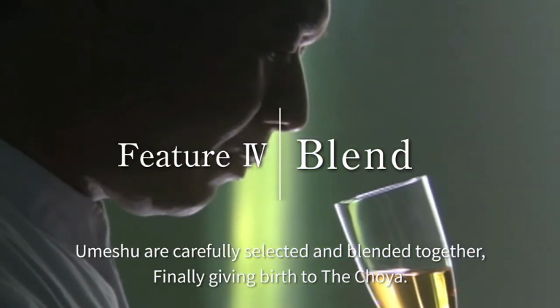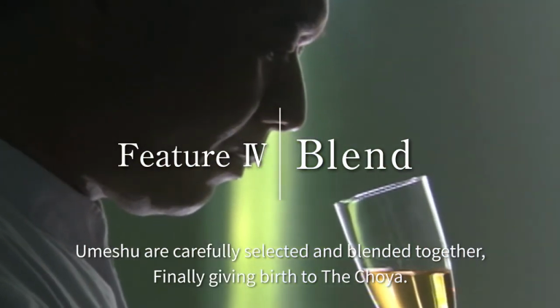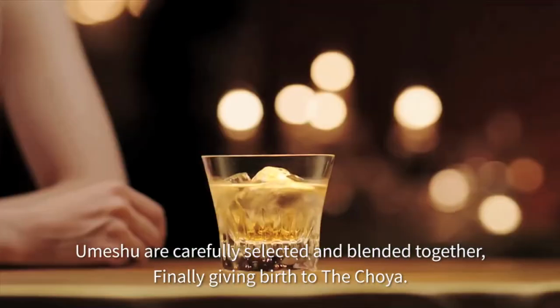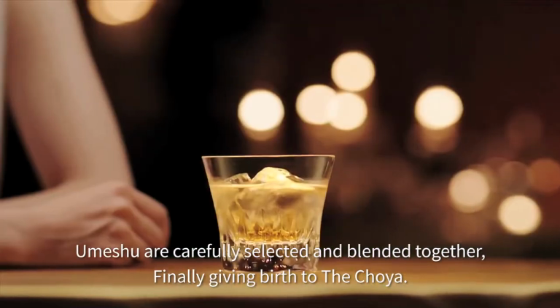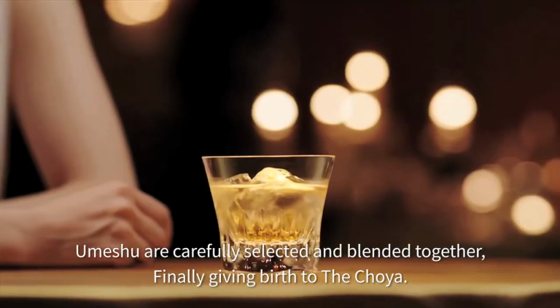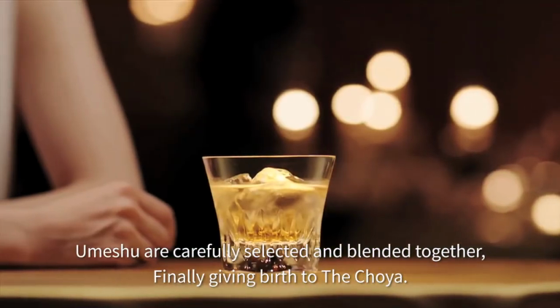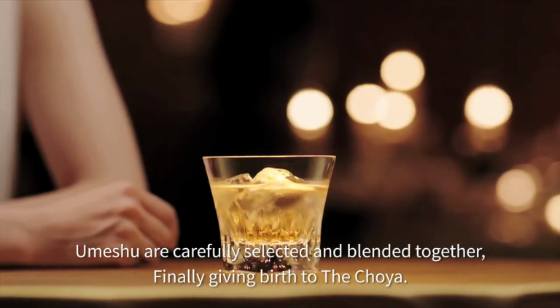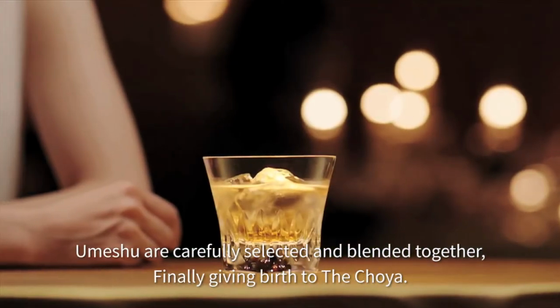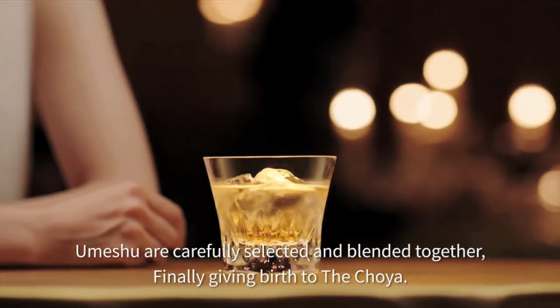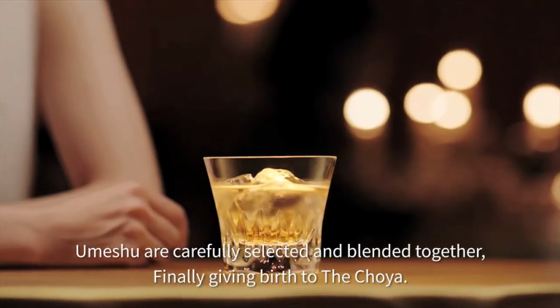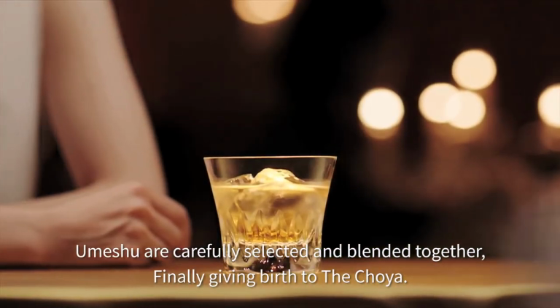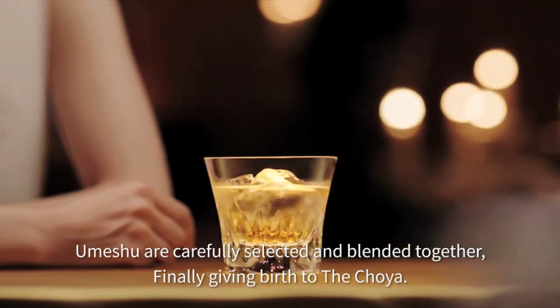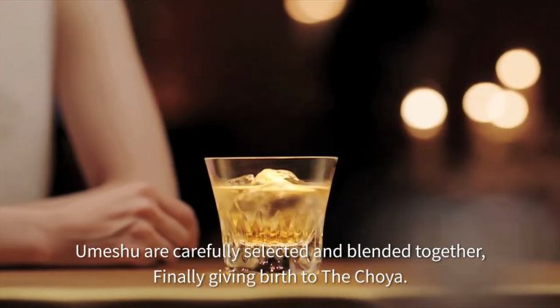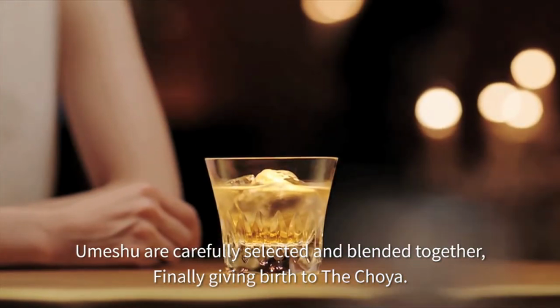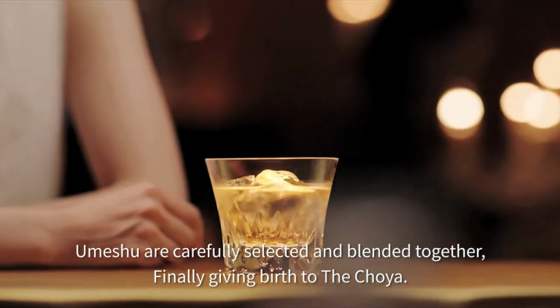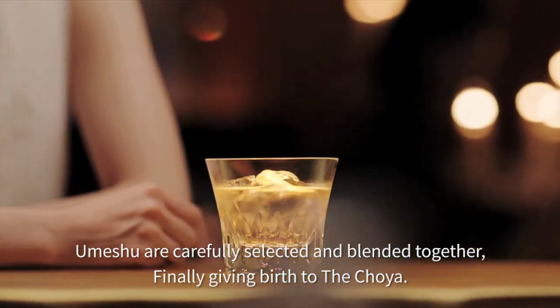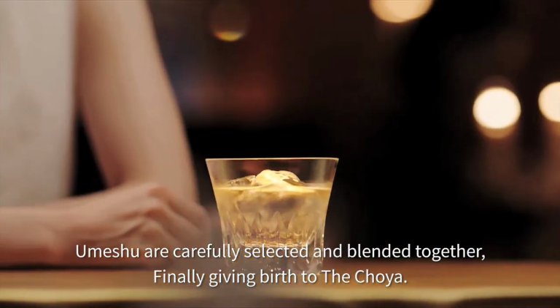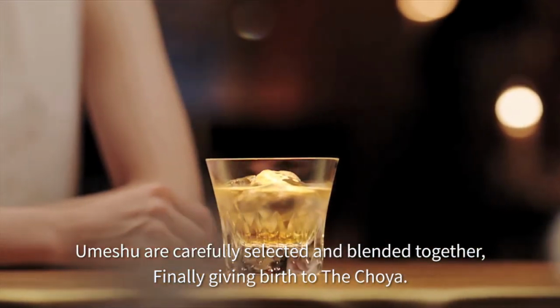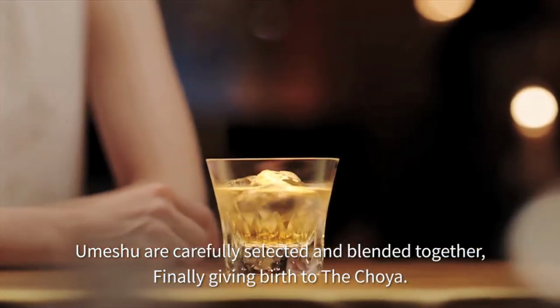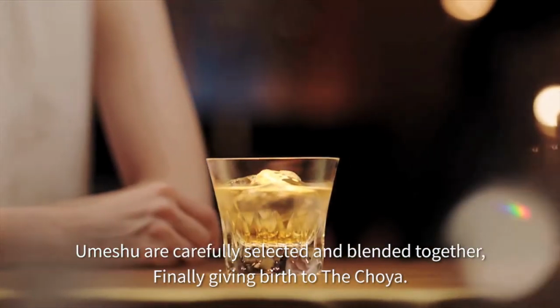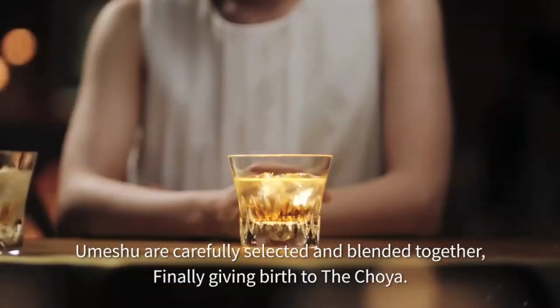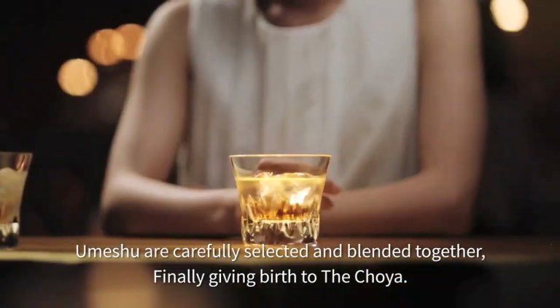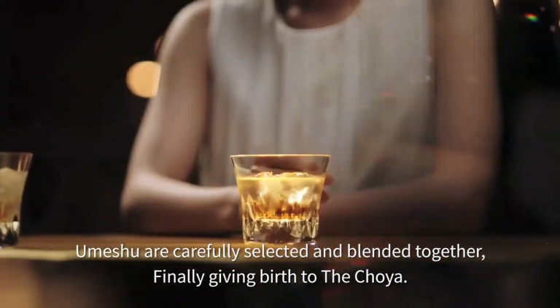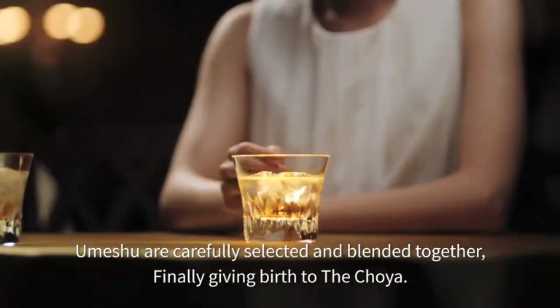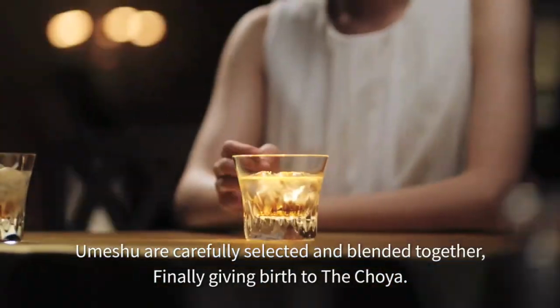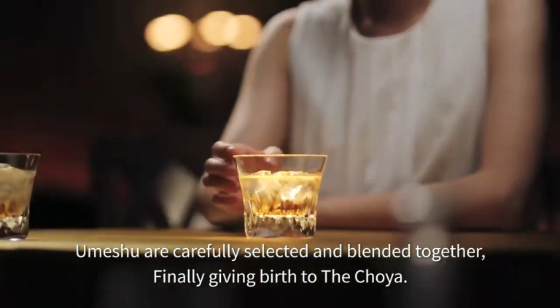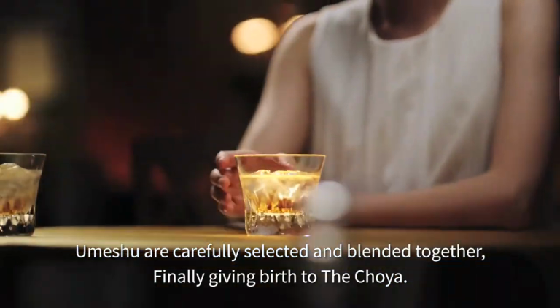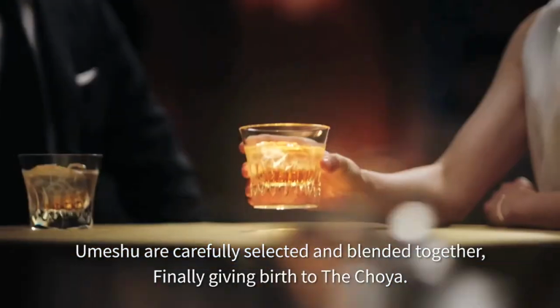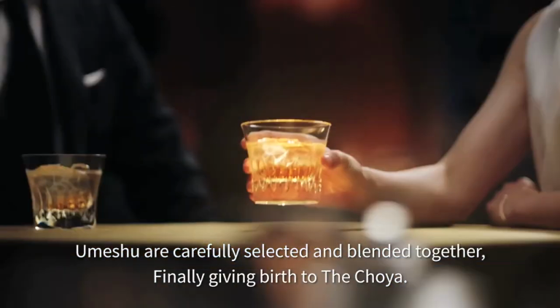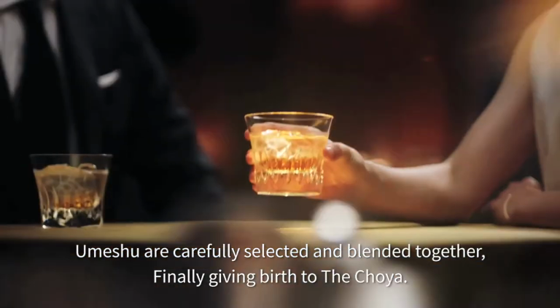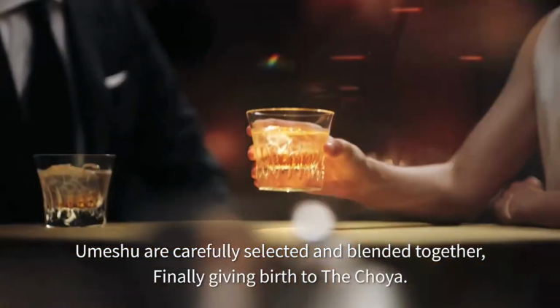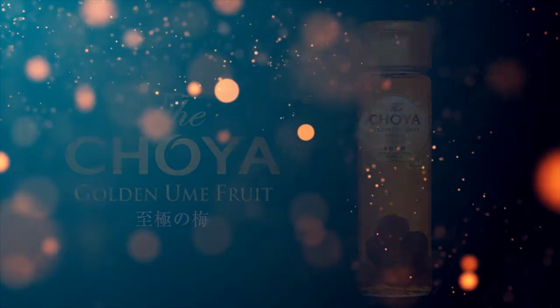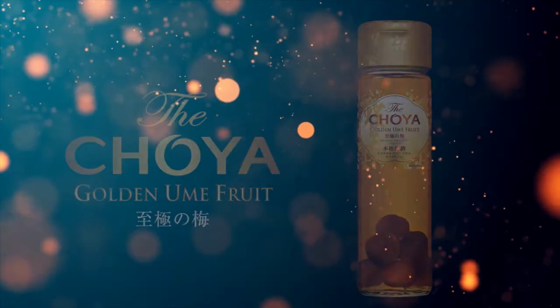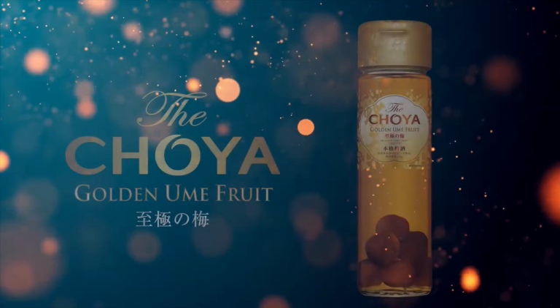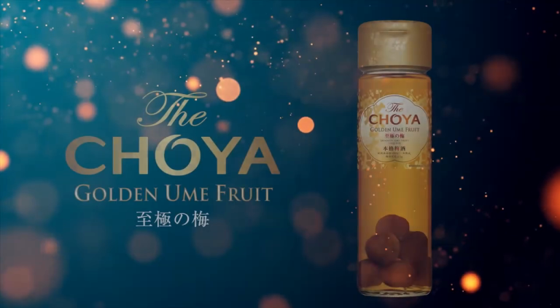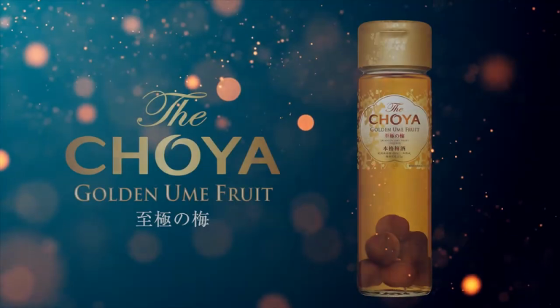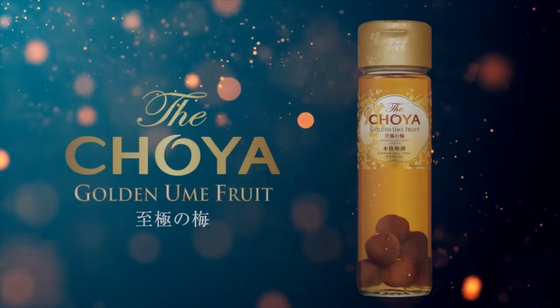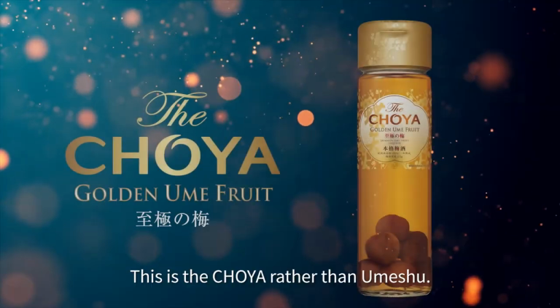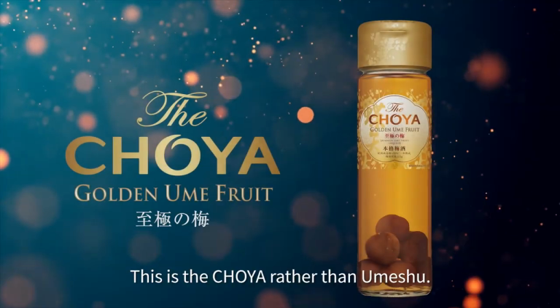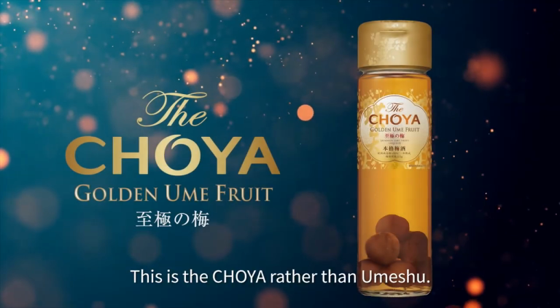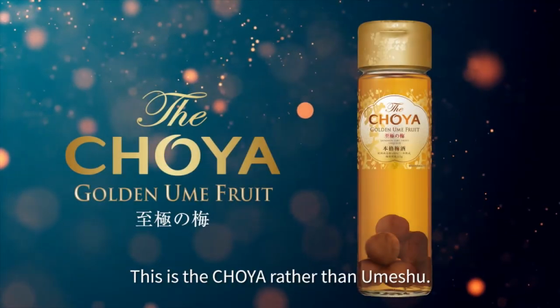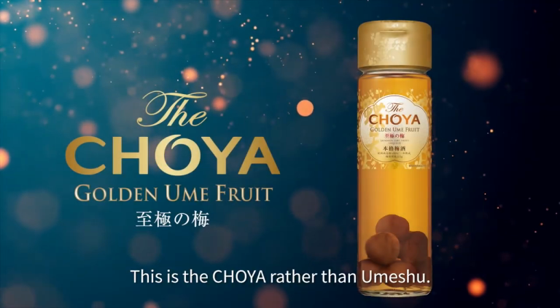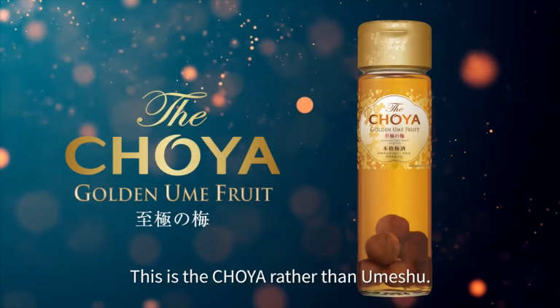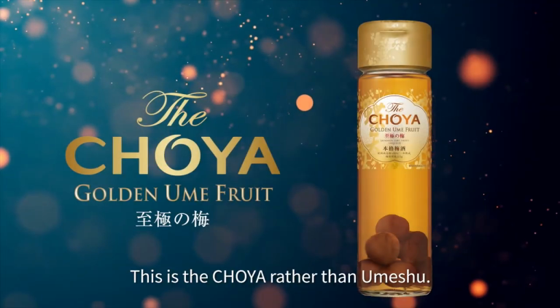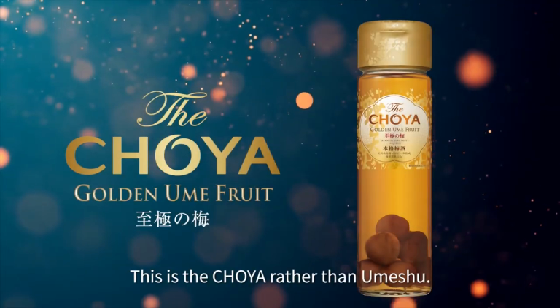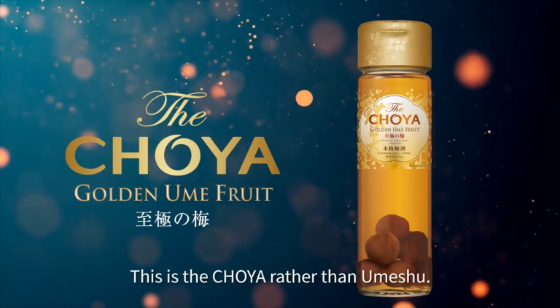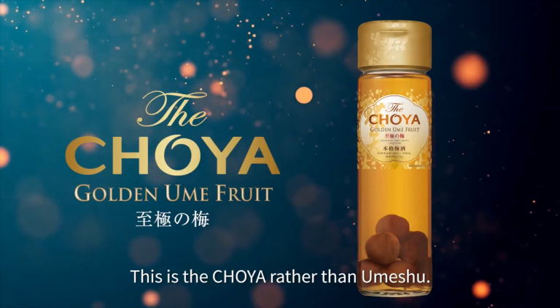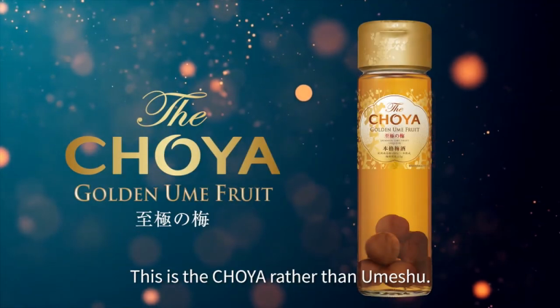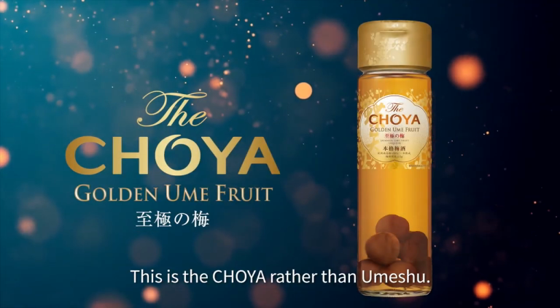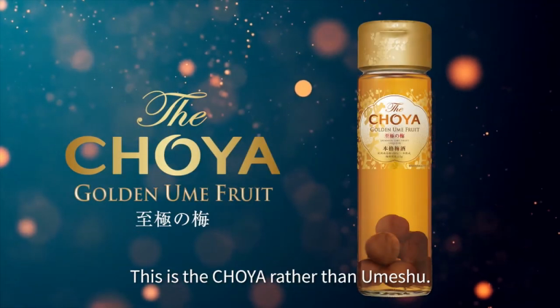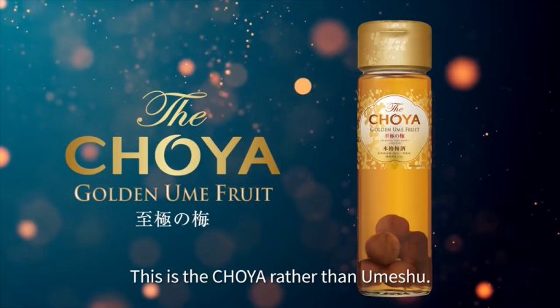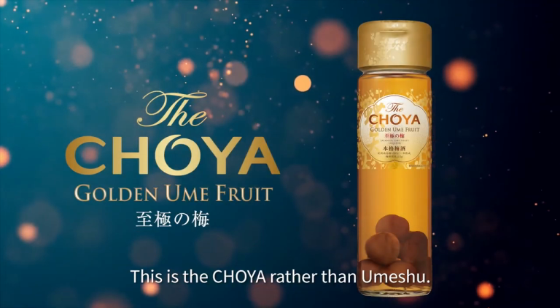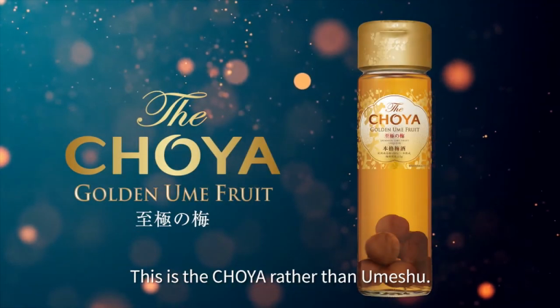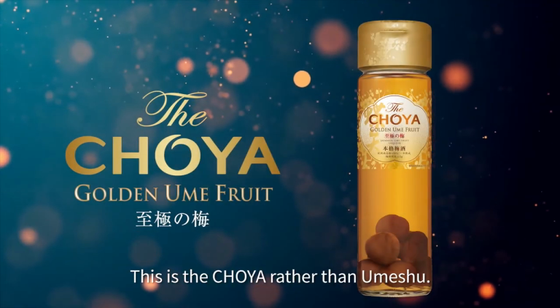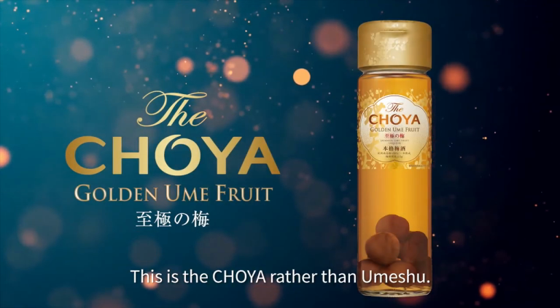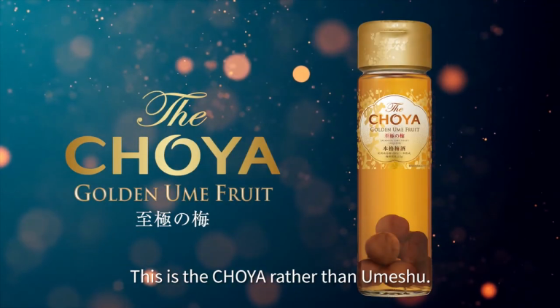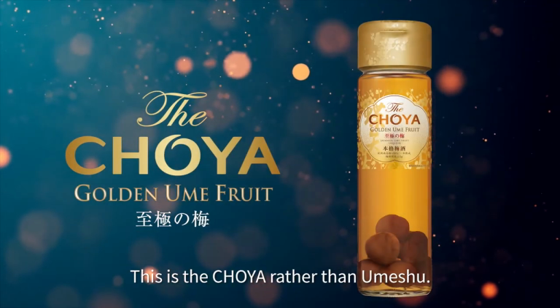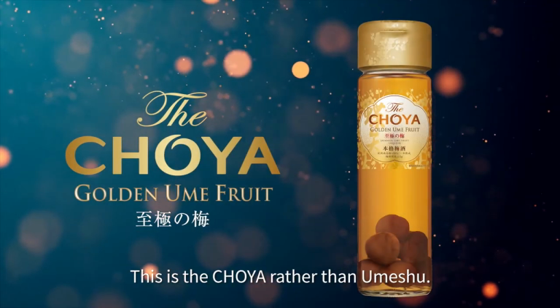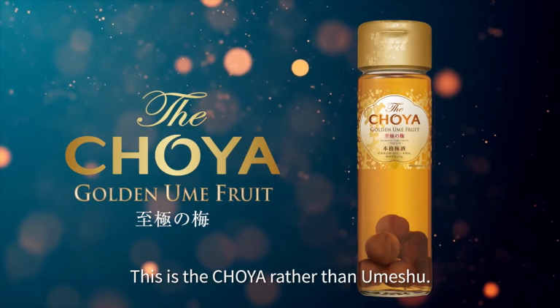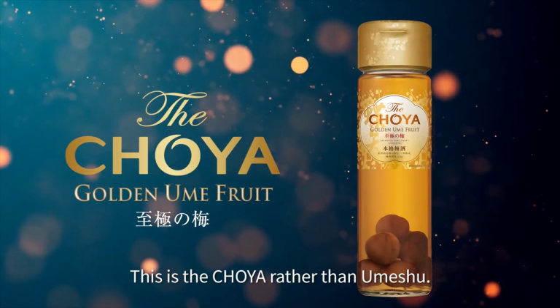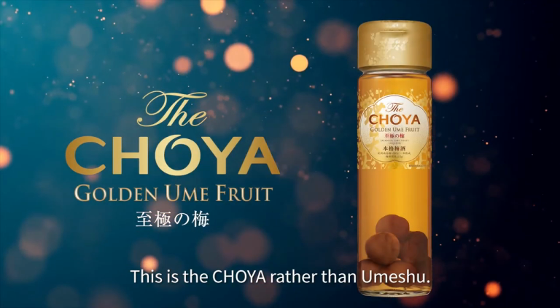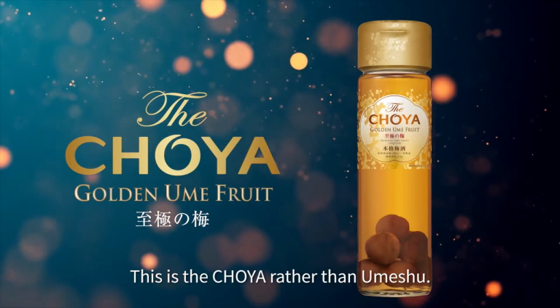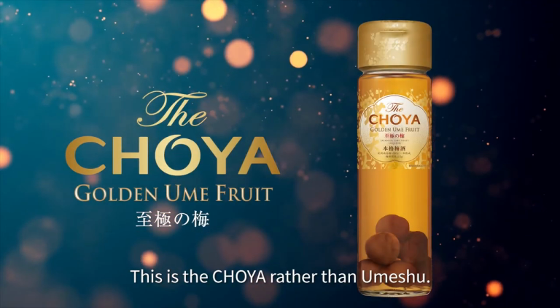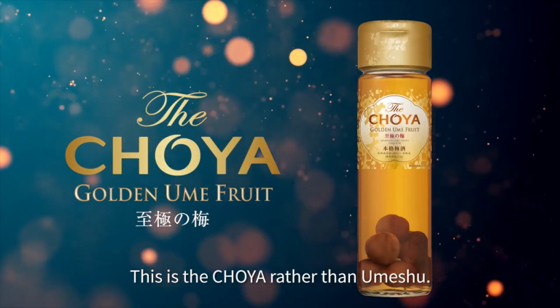Finally, giving birth to the Choya. This is the Choya, rather than Ume.